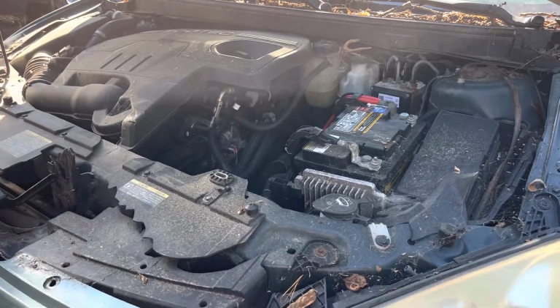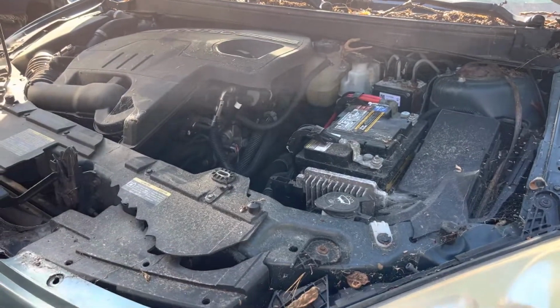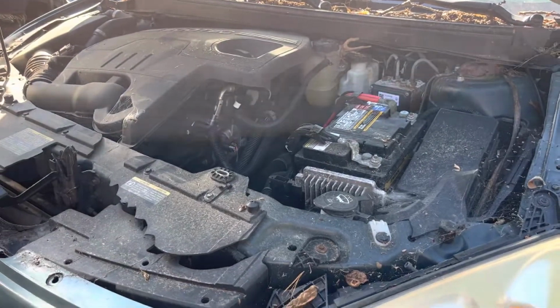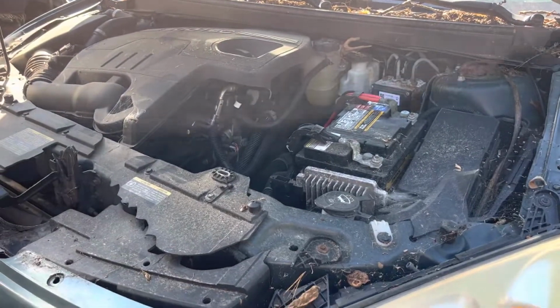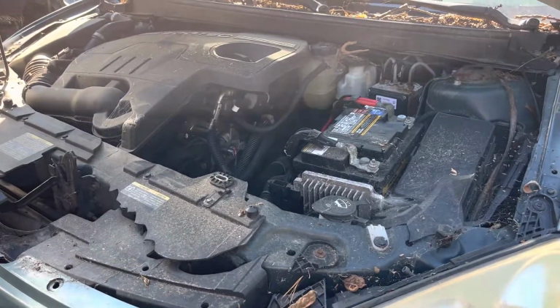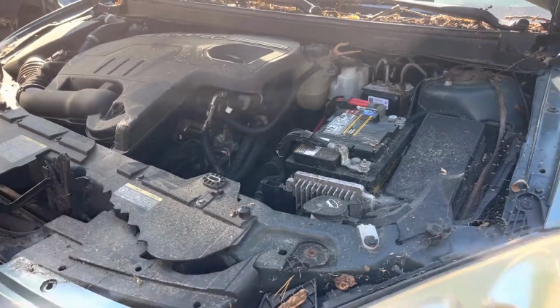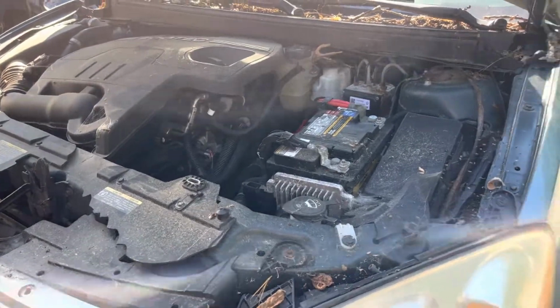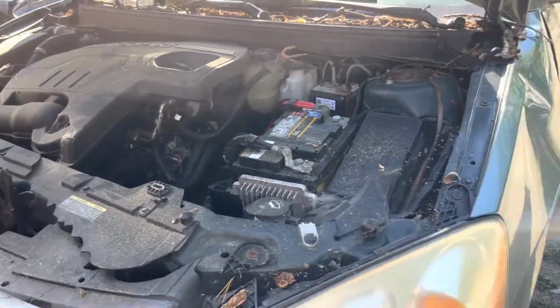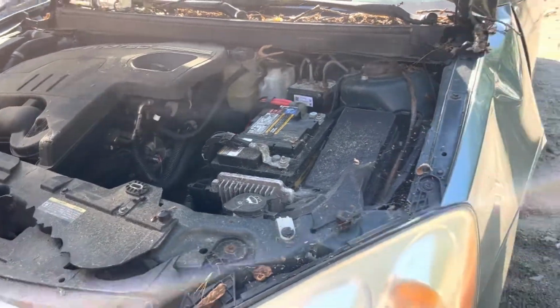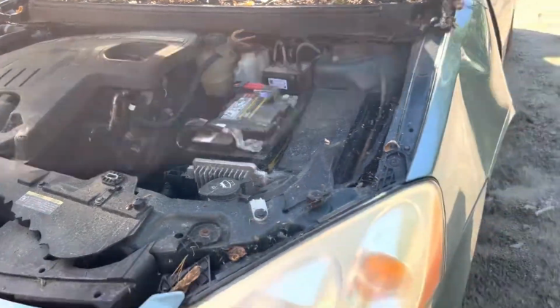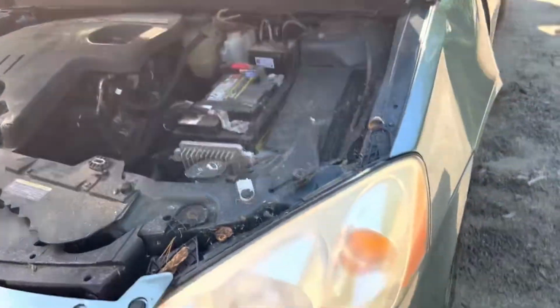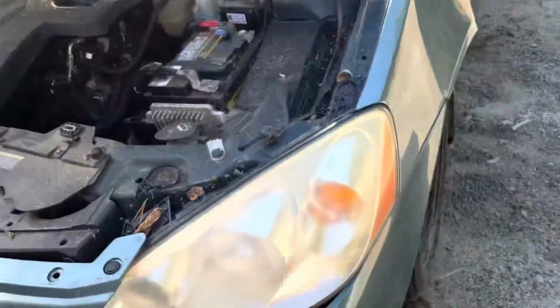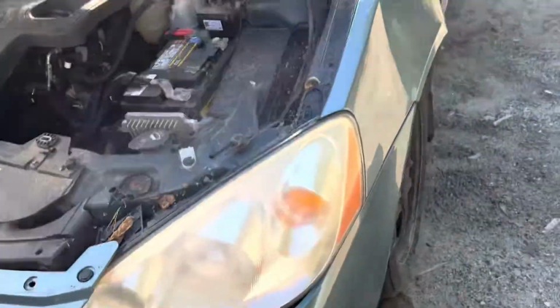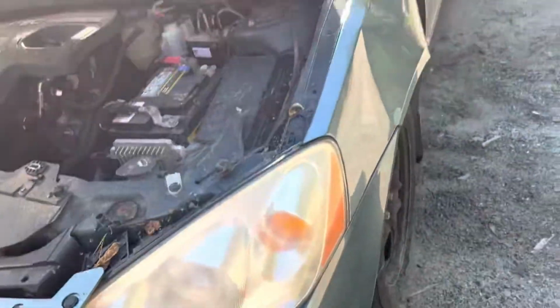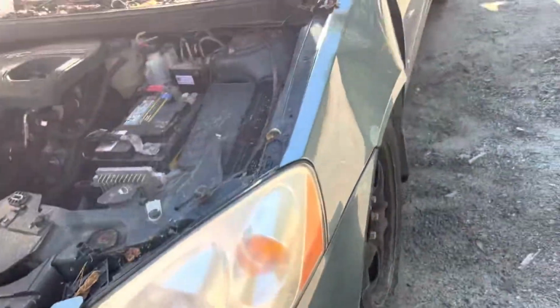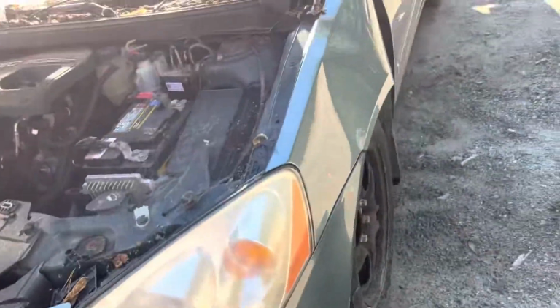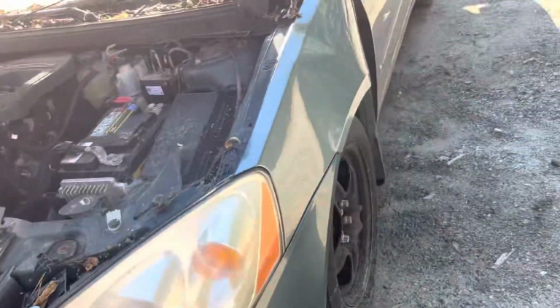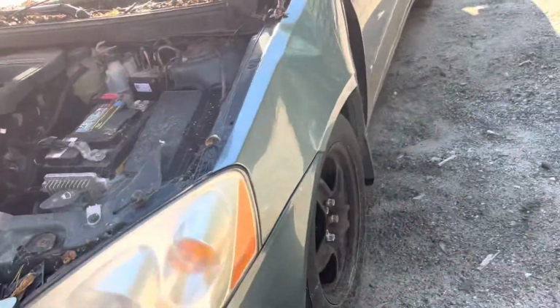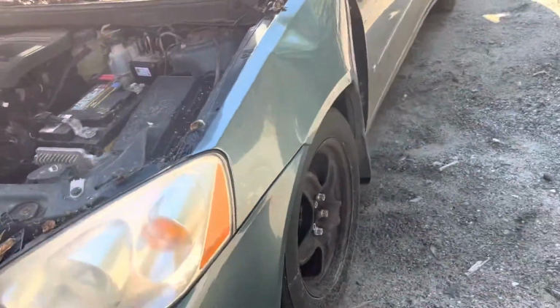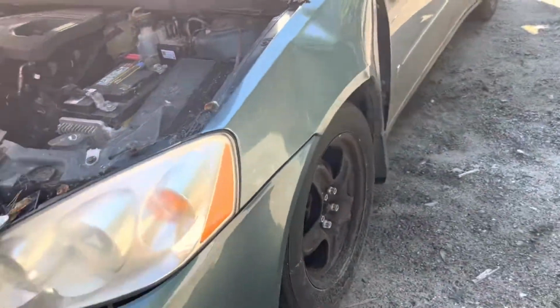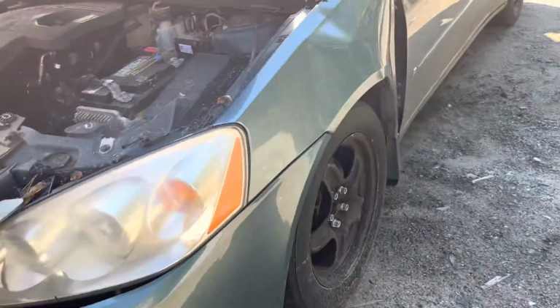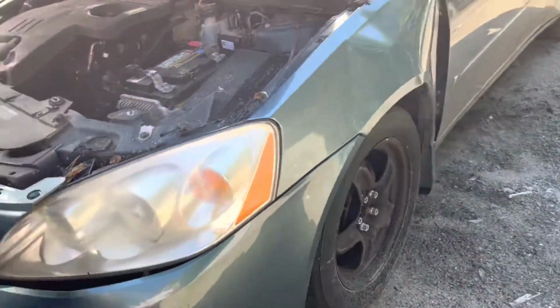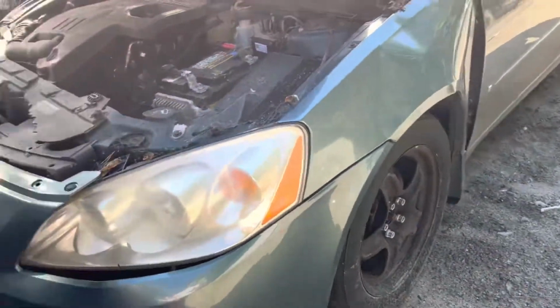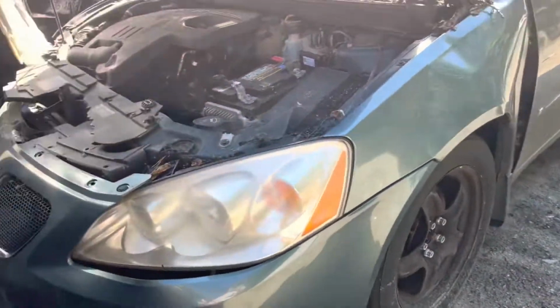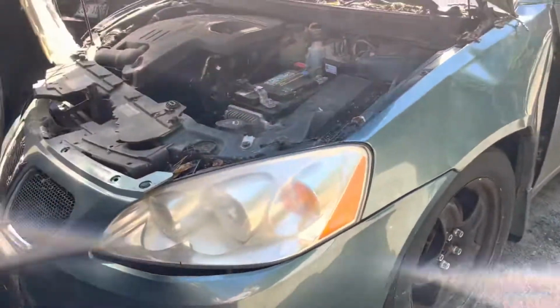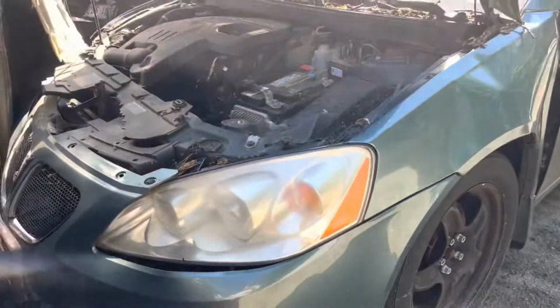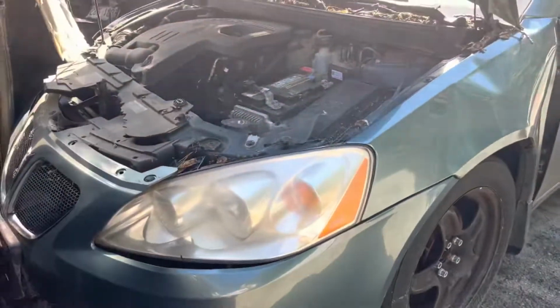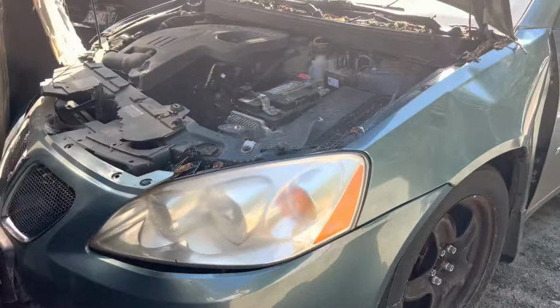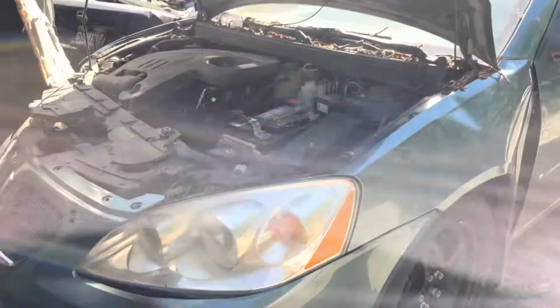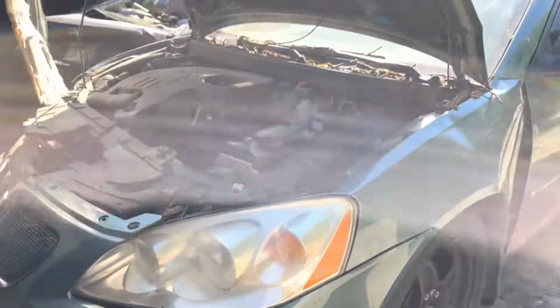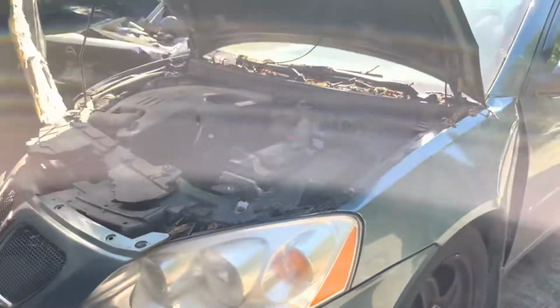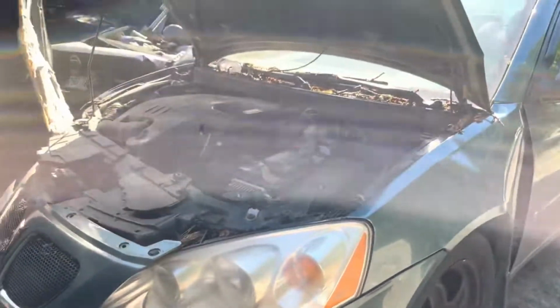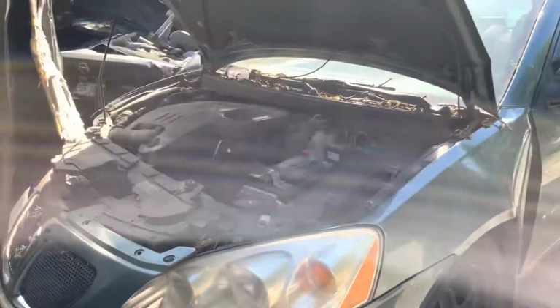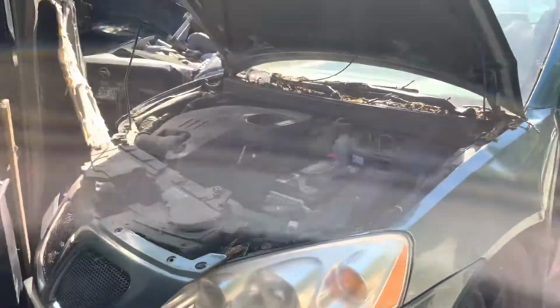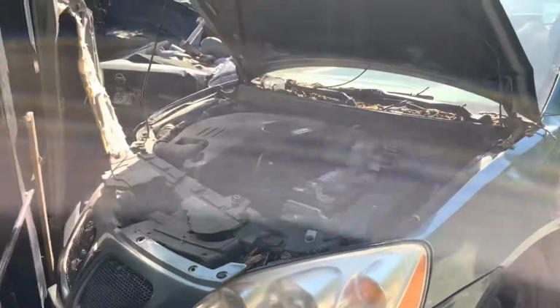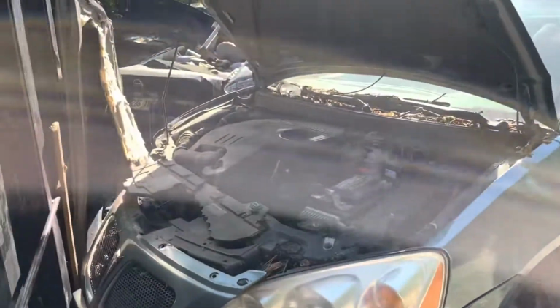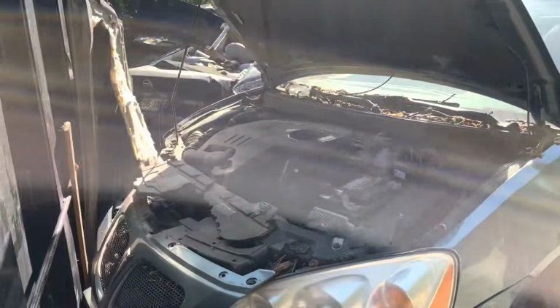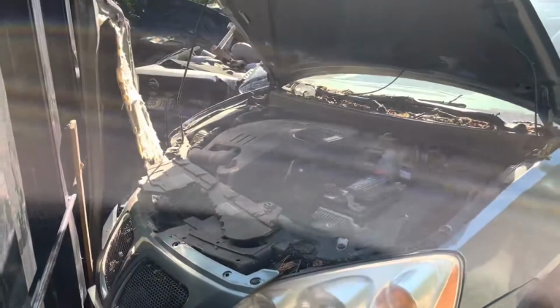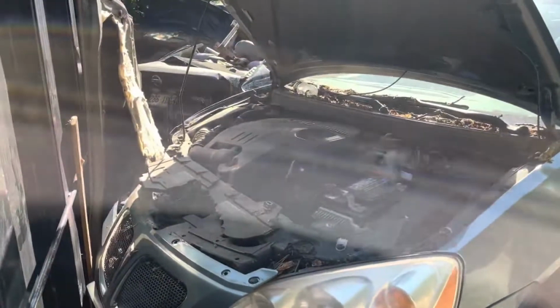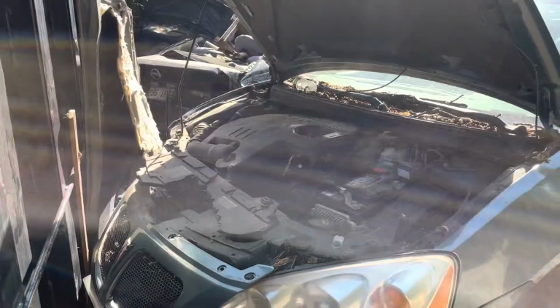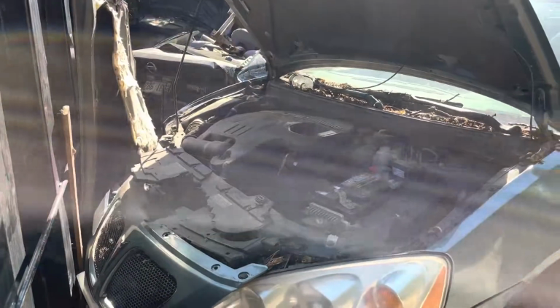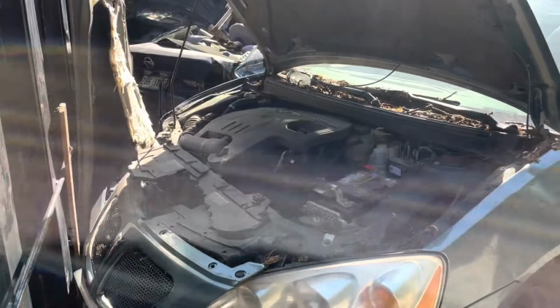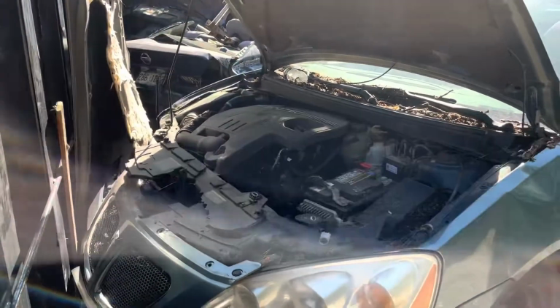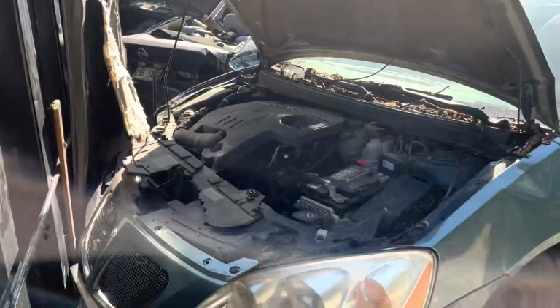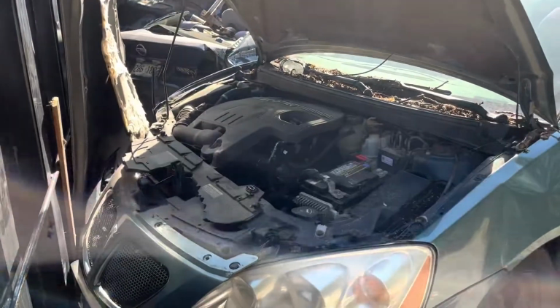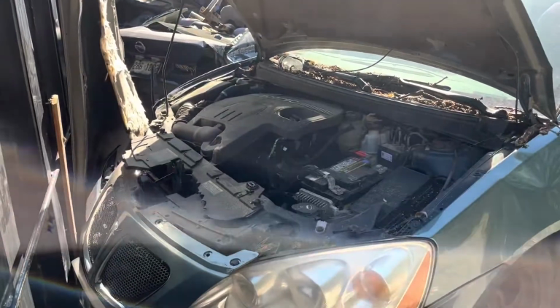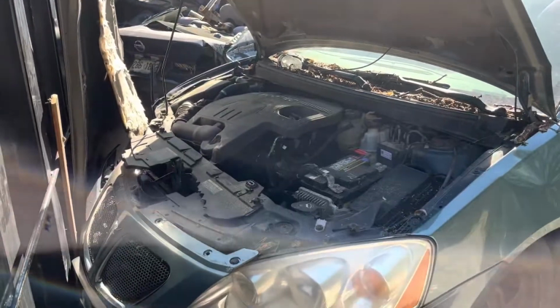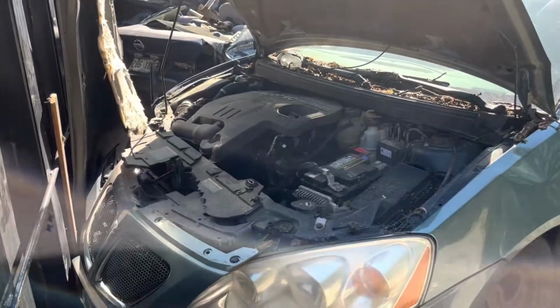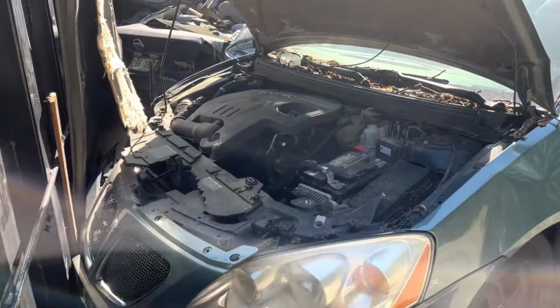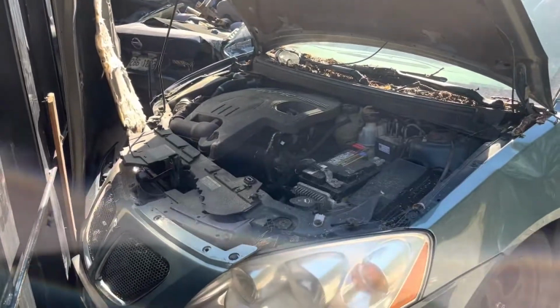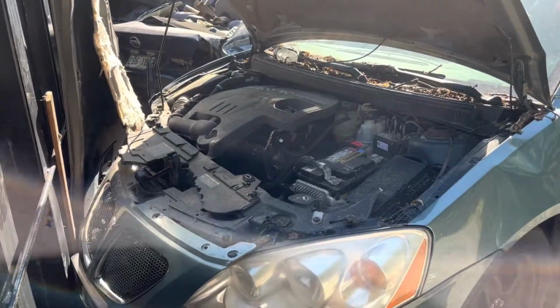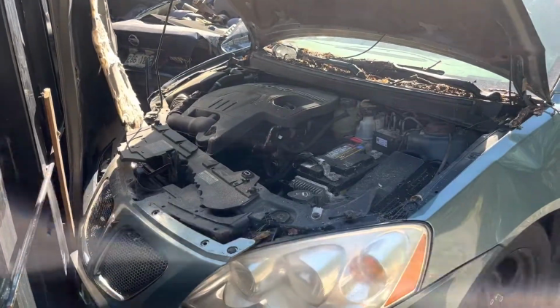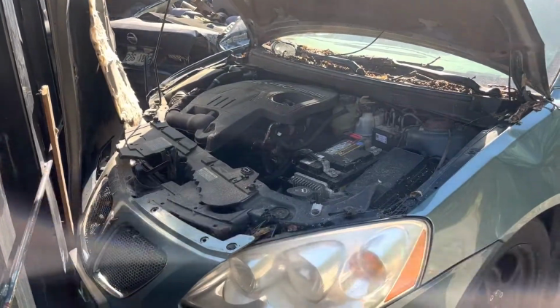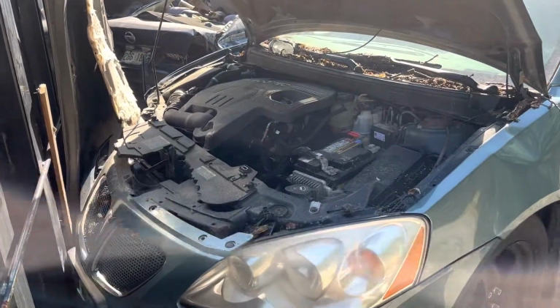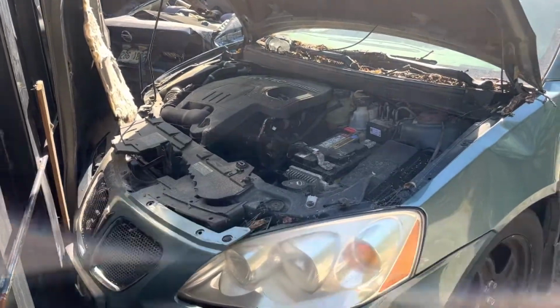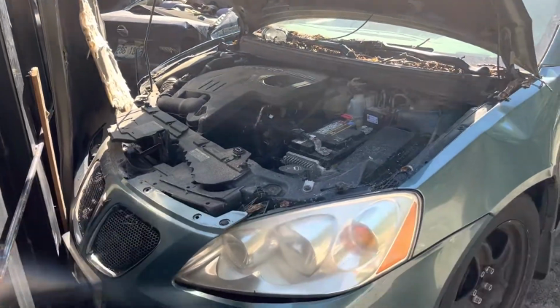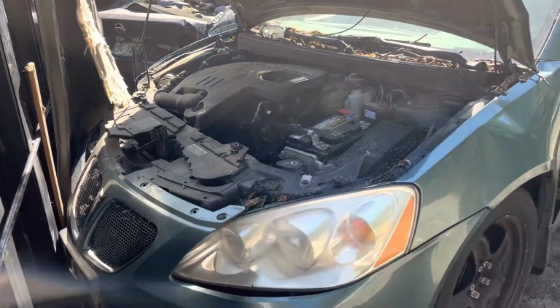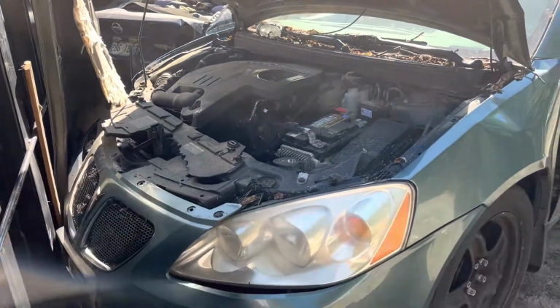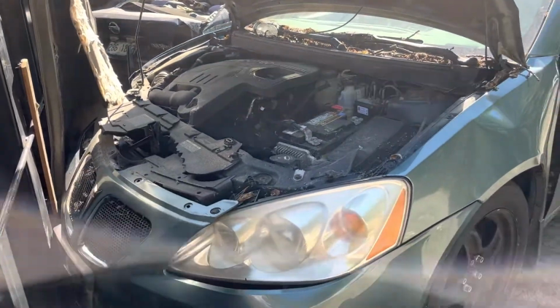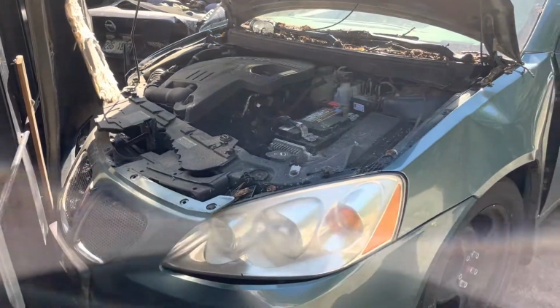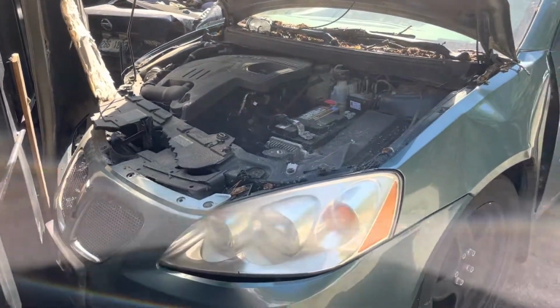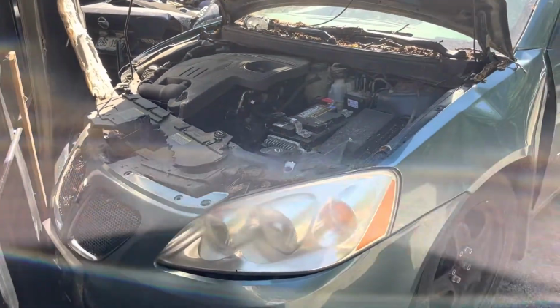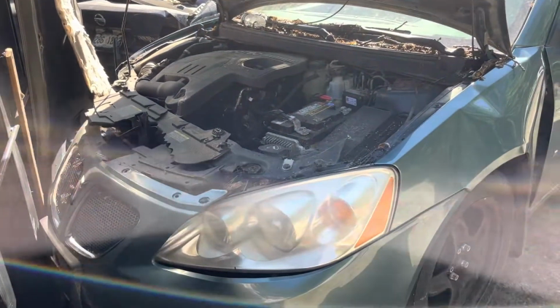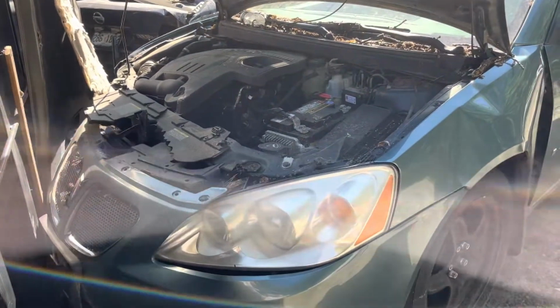2009 Pontiac G6. Car starts but doesn't want to stay on — the intake is broken and it likes to shut off after it turns on.